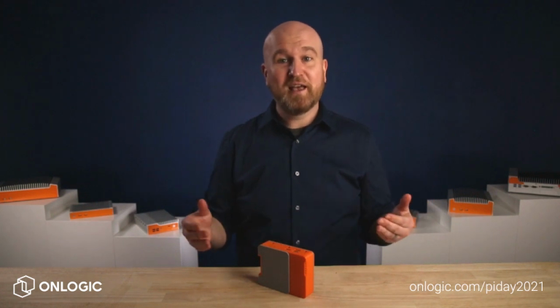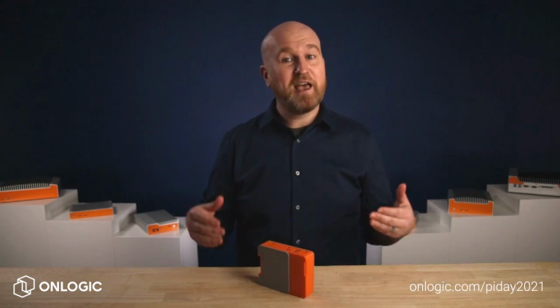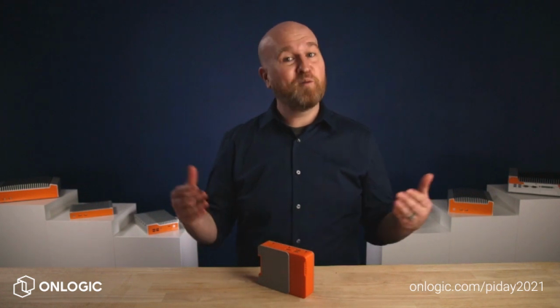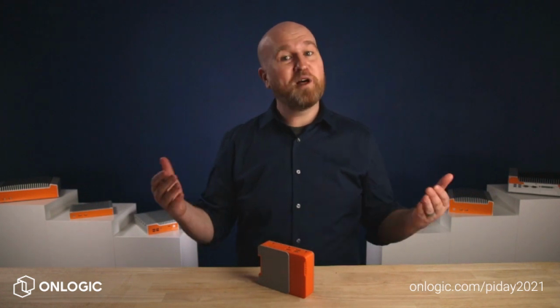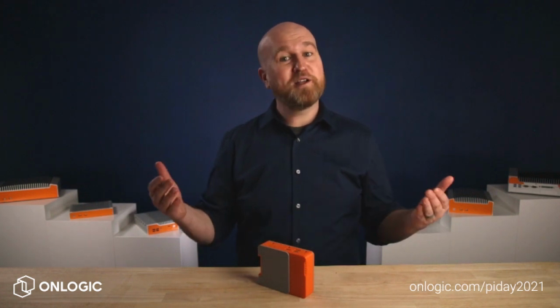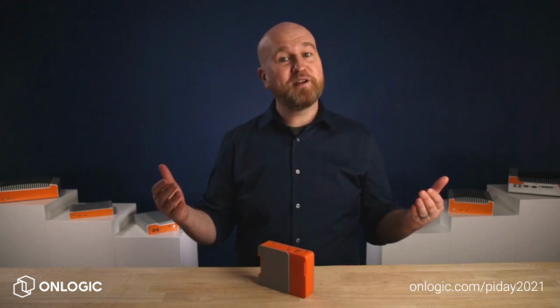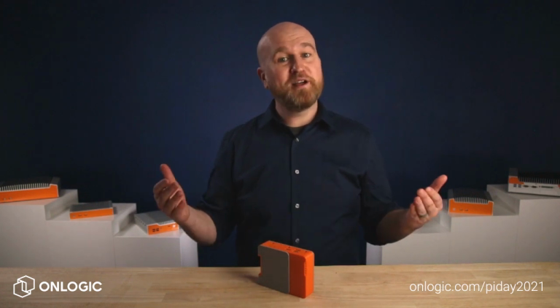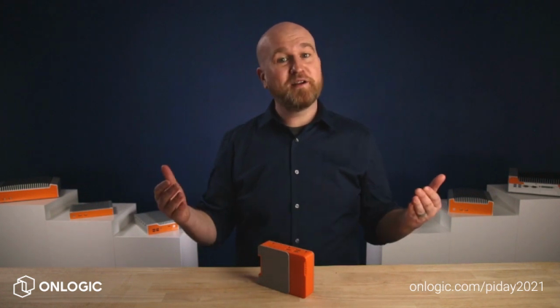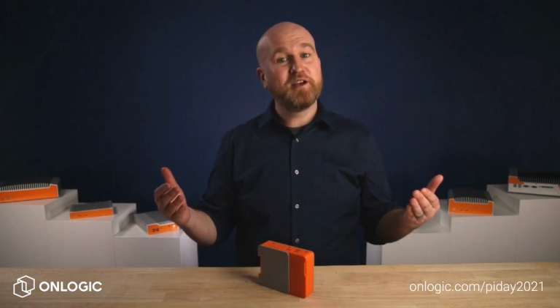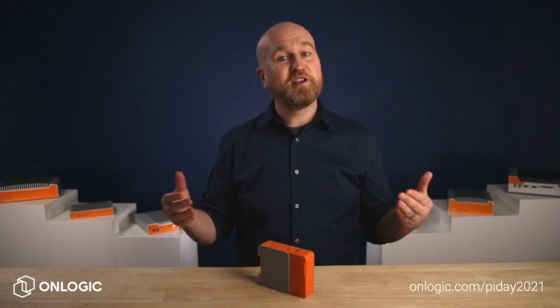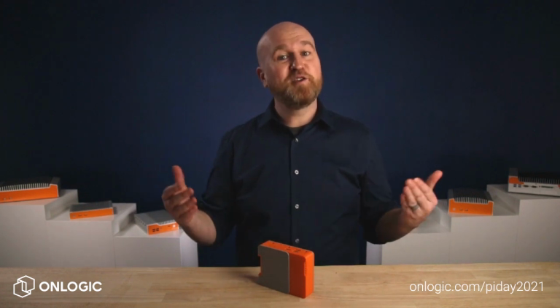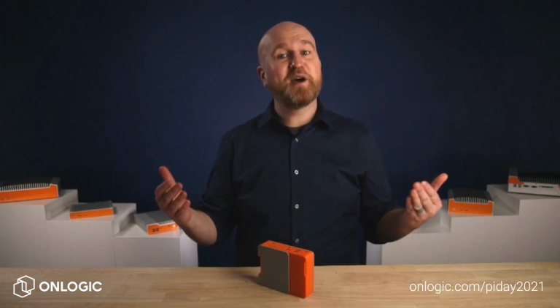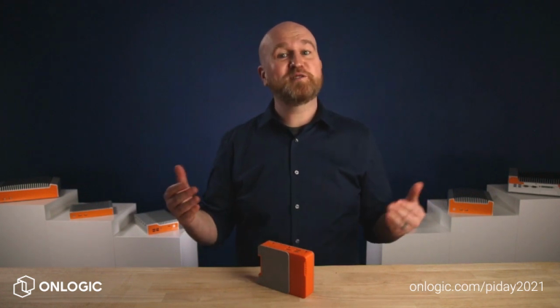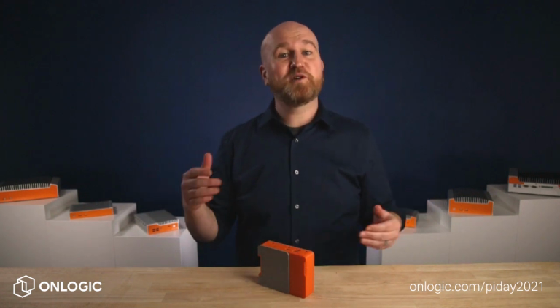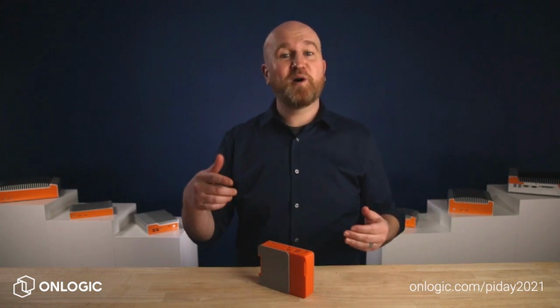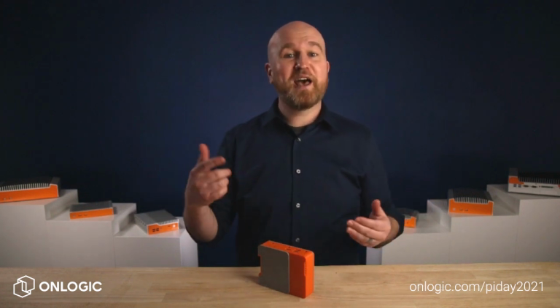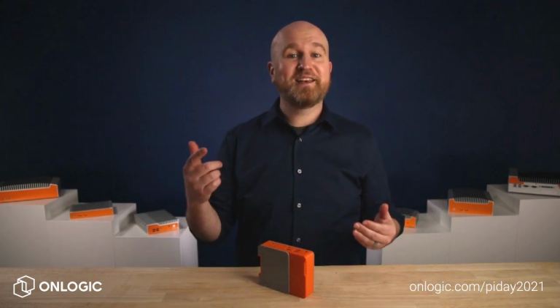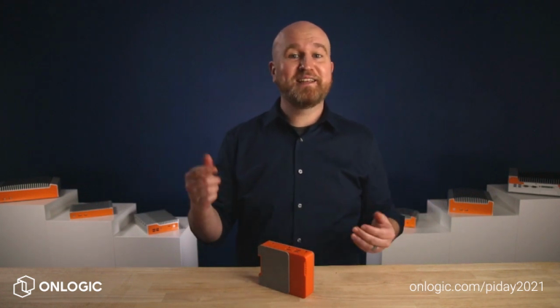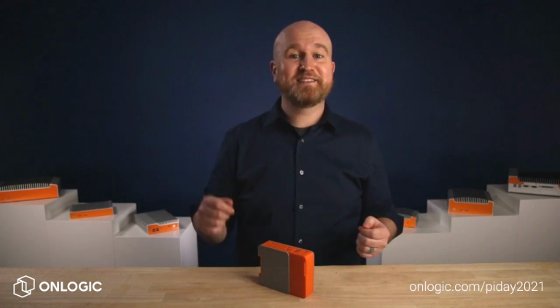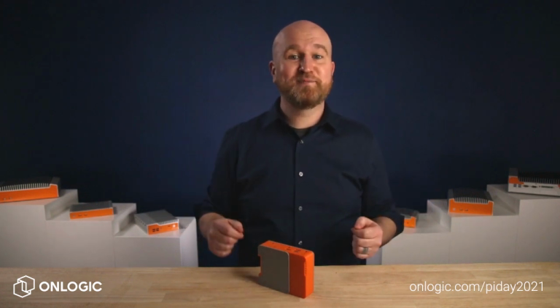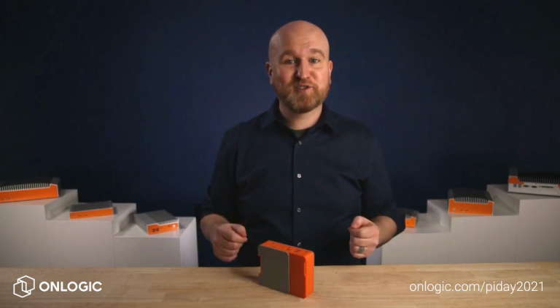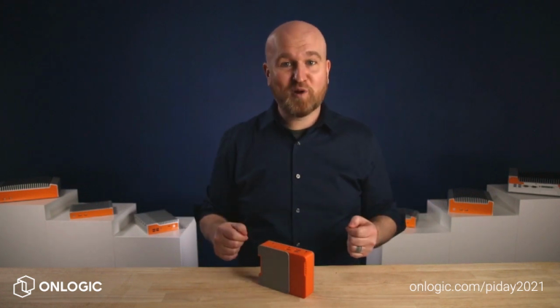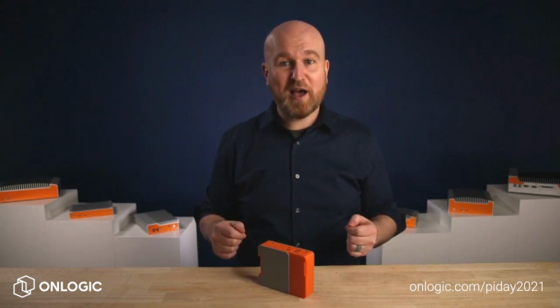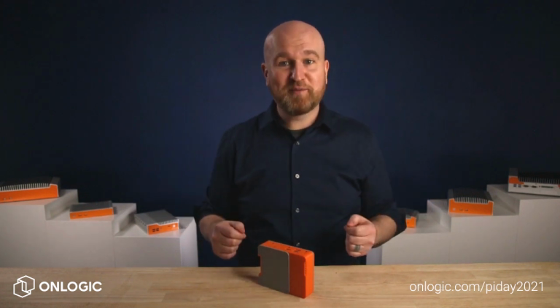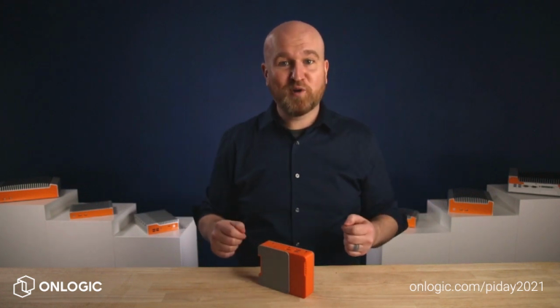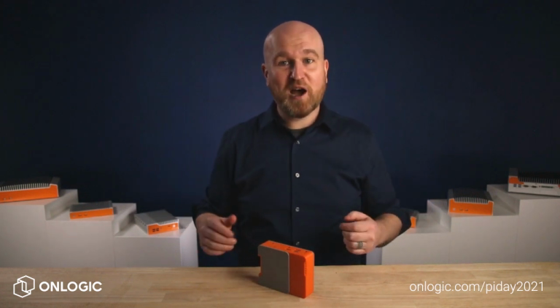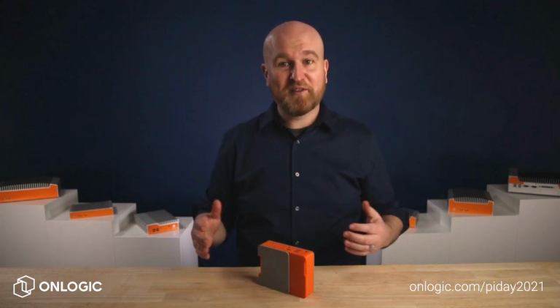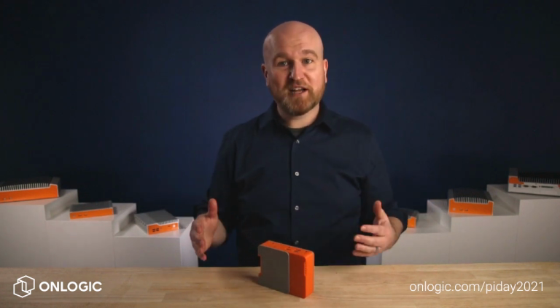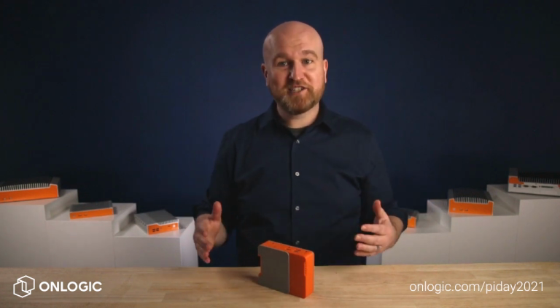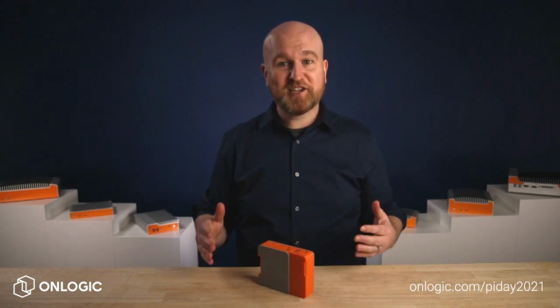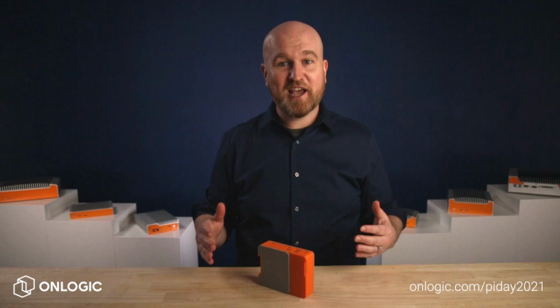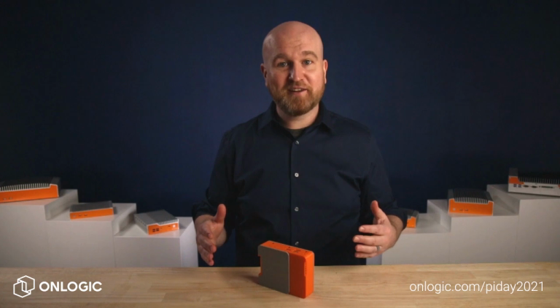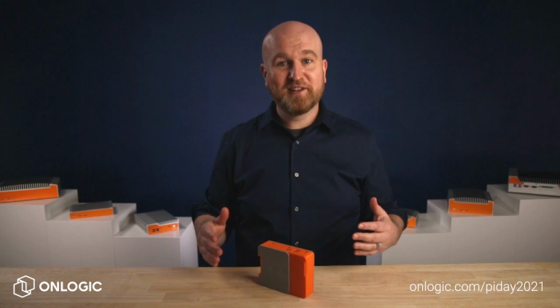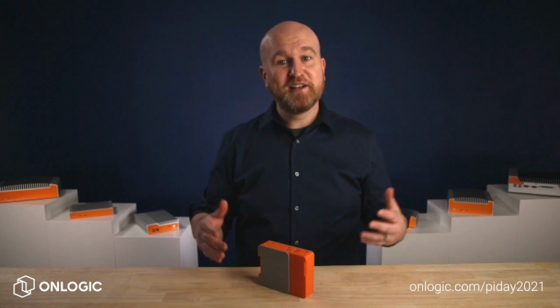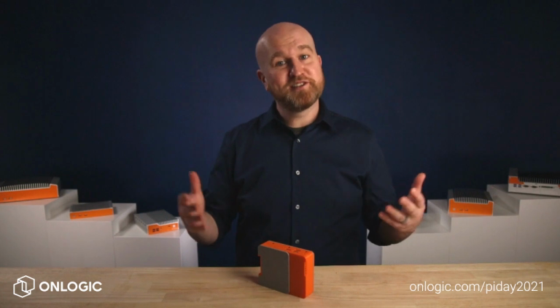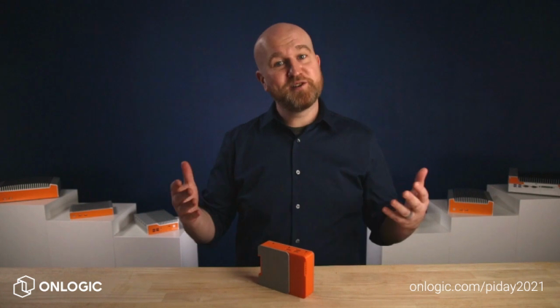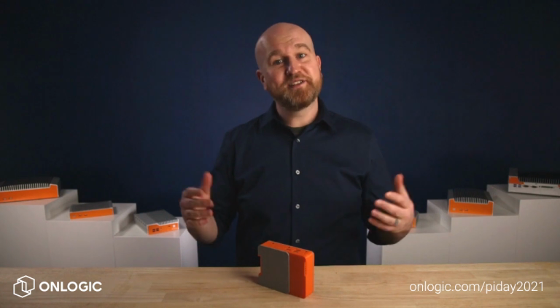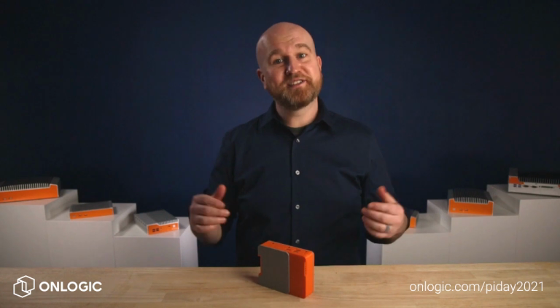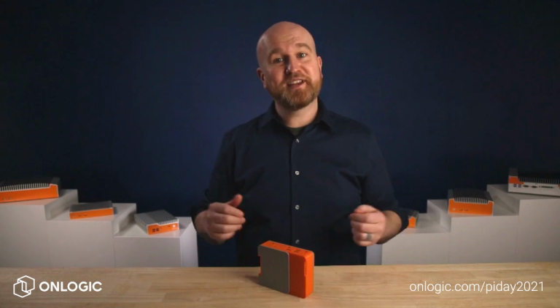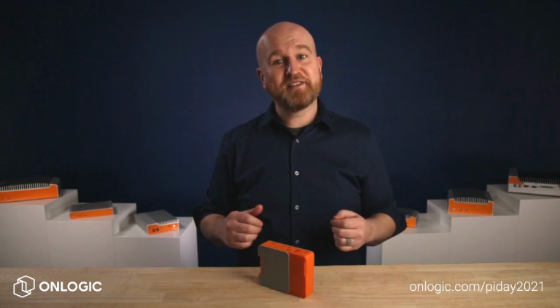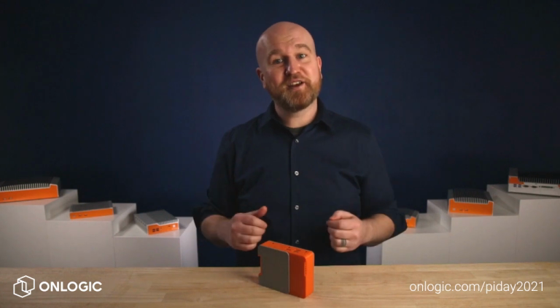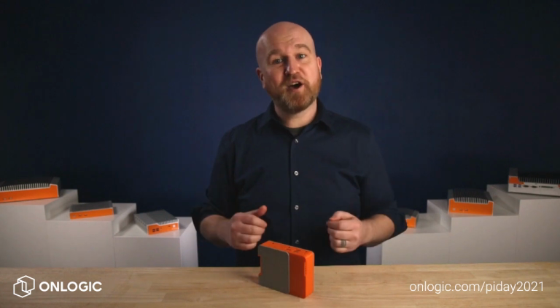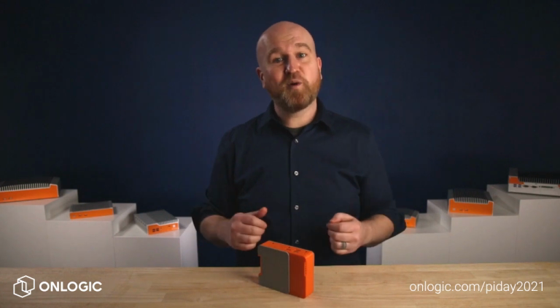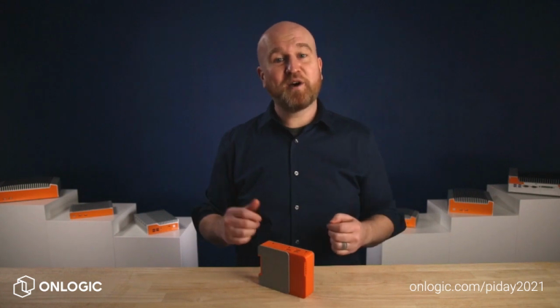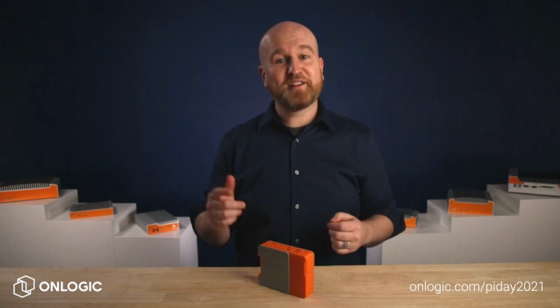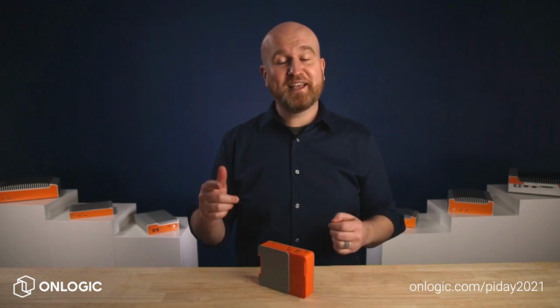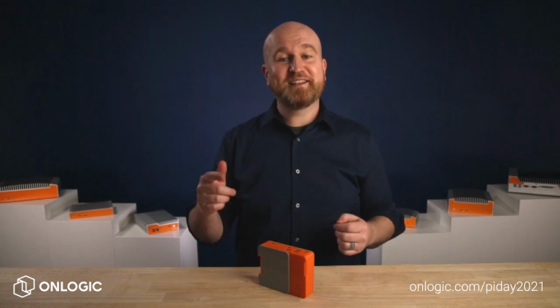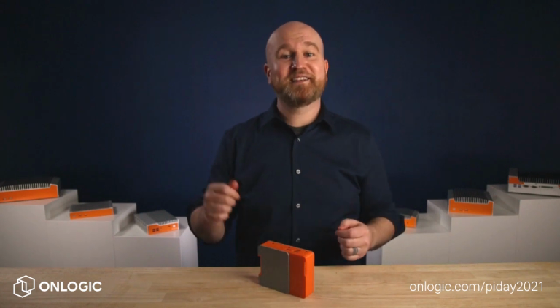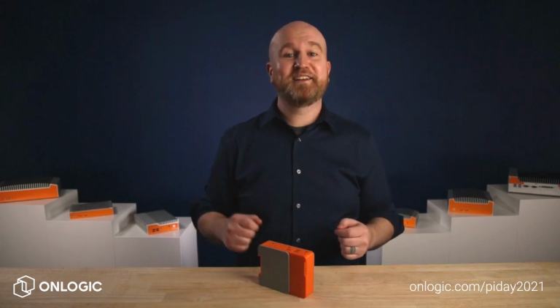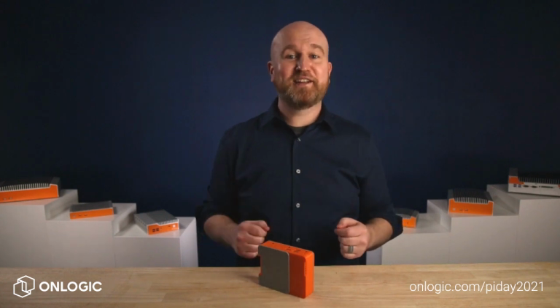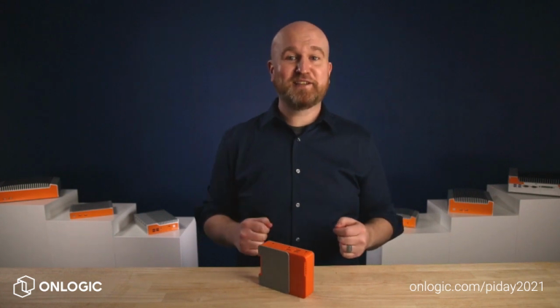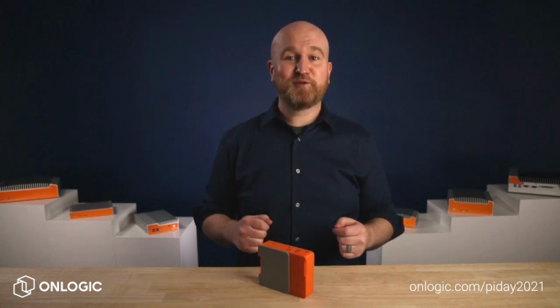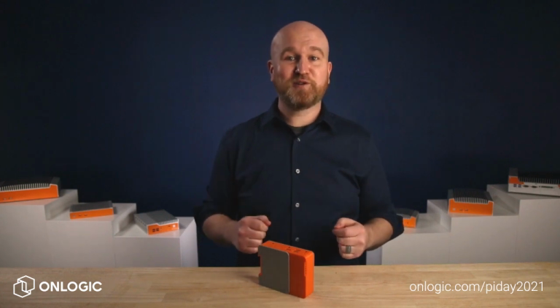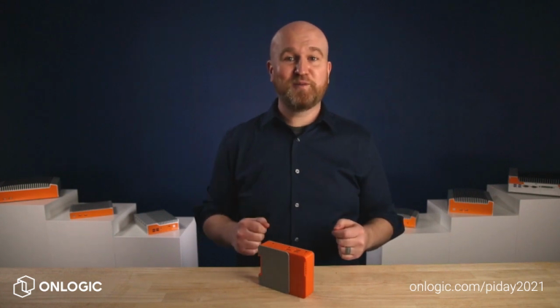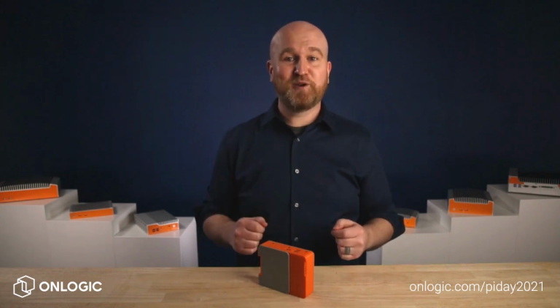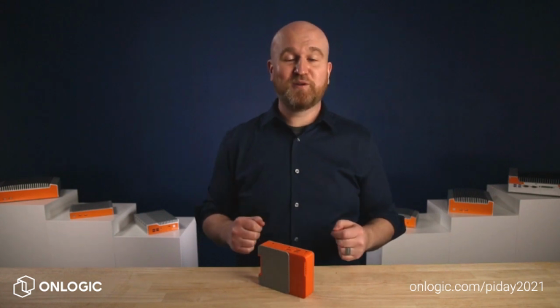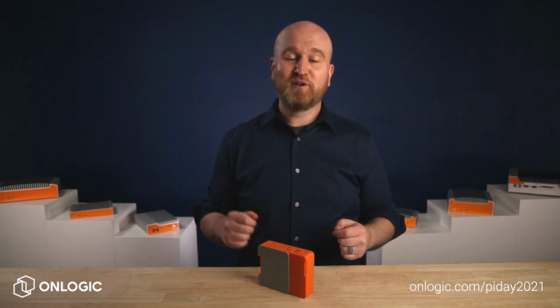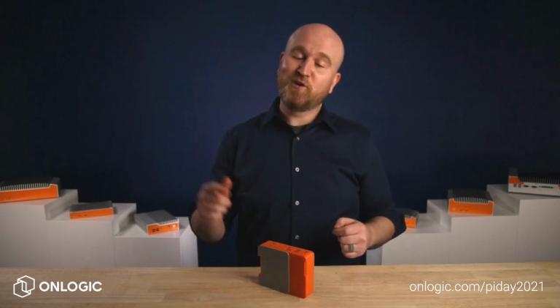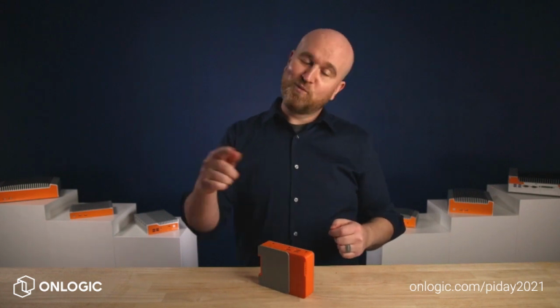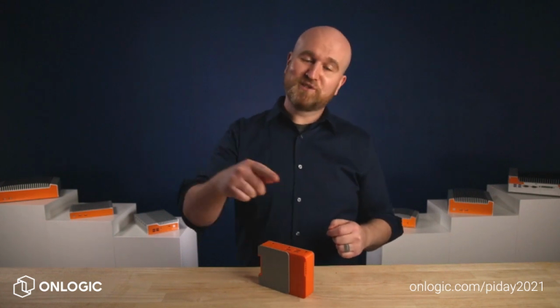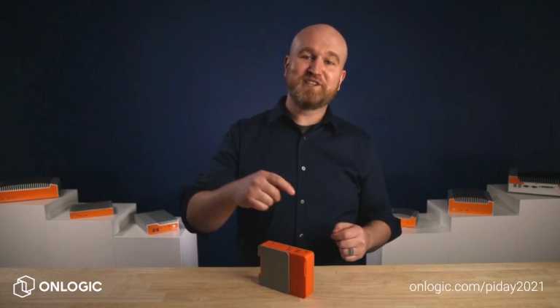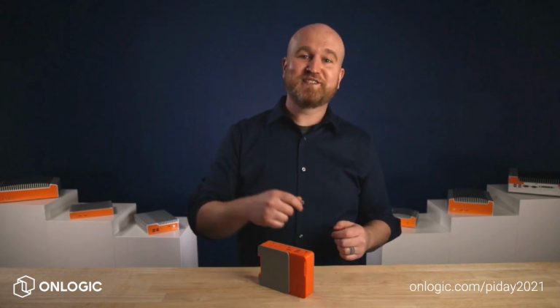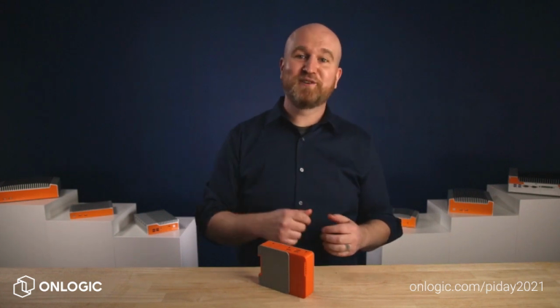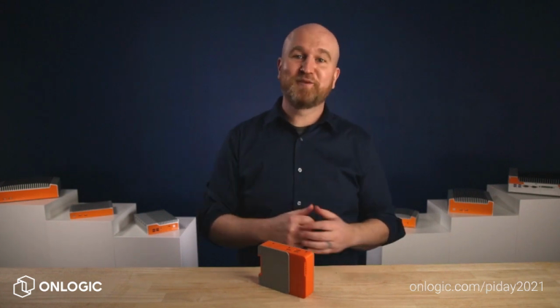And while you're here, you might as well go ahead and hit subscribe to our OnLogic channel so you can stay in the know on the latest in industrial compute. We'll see you soon.